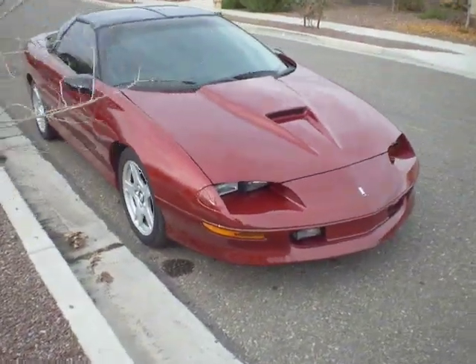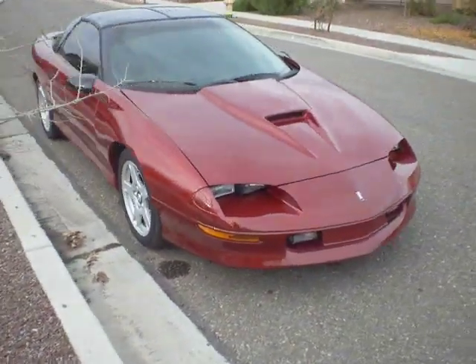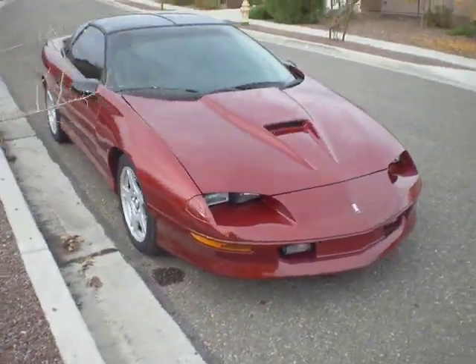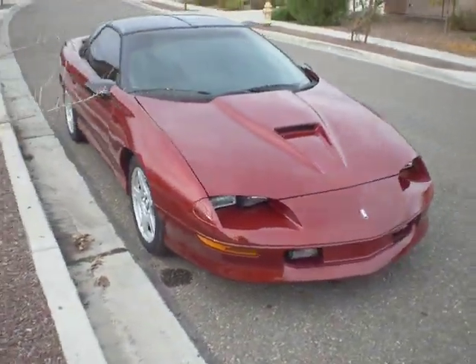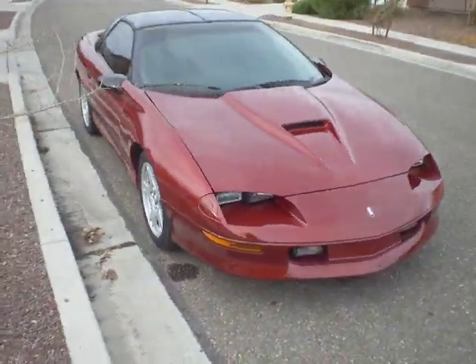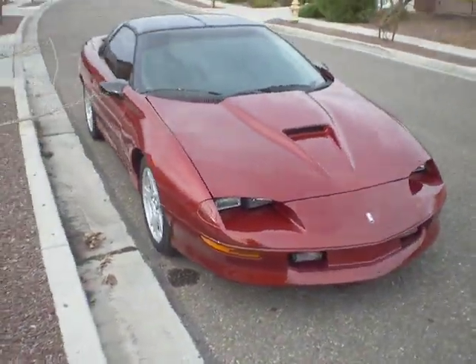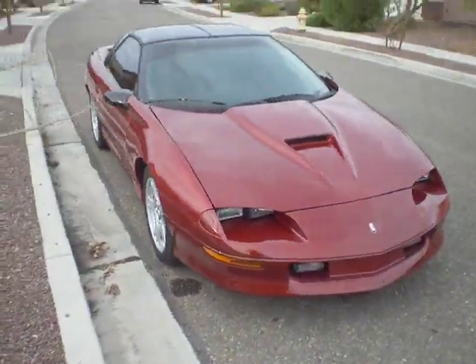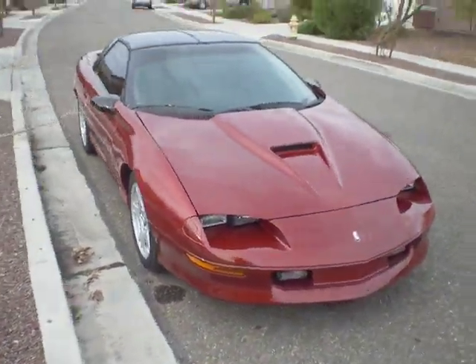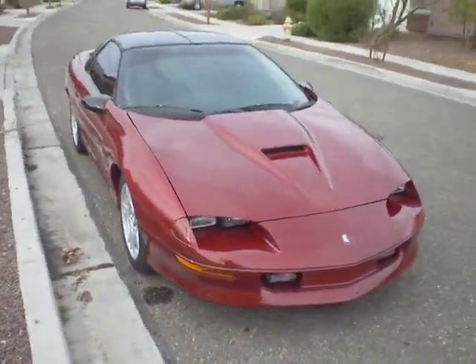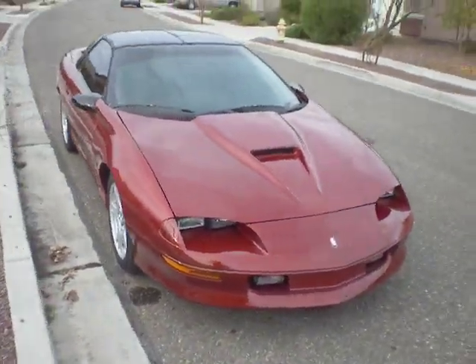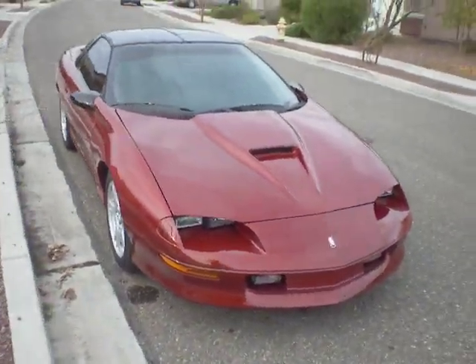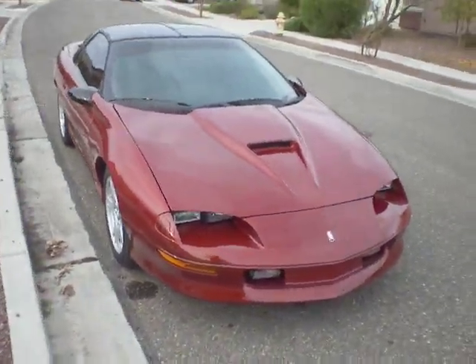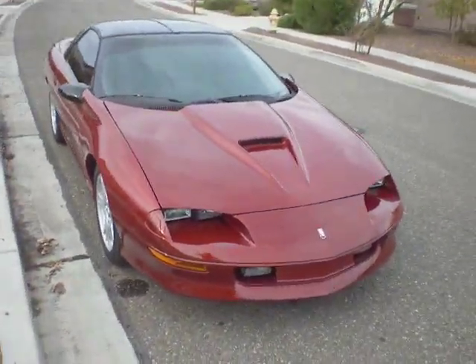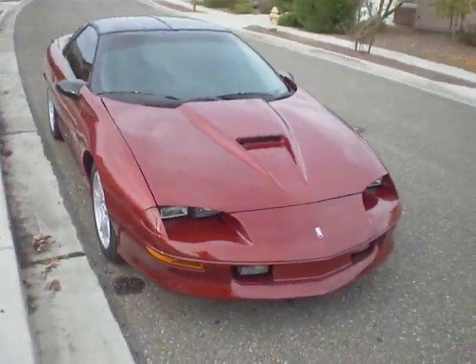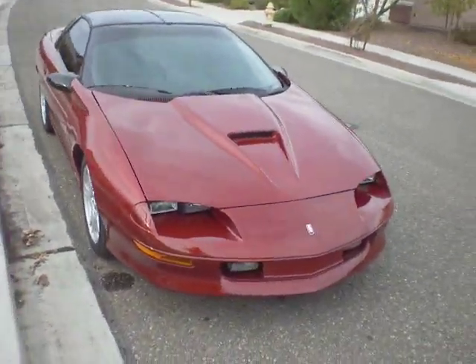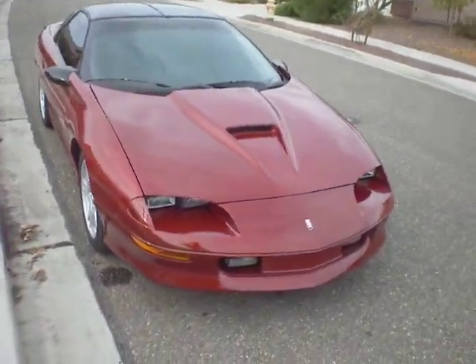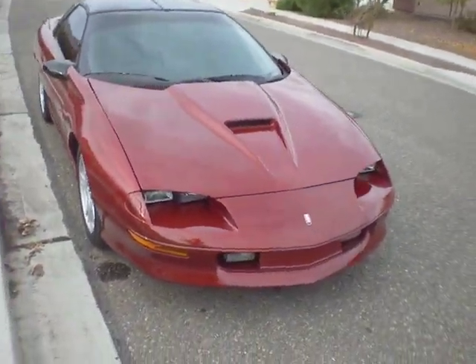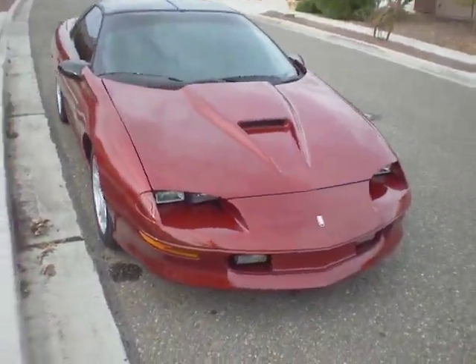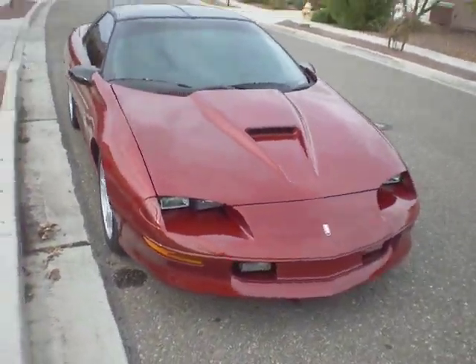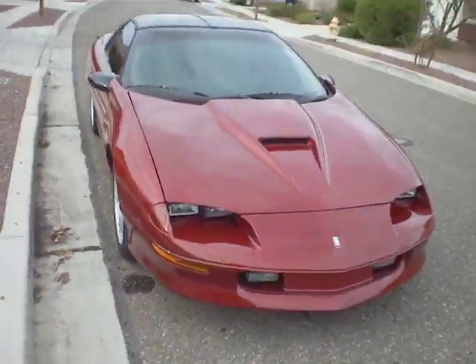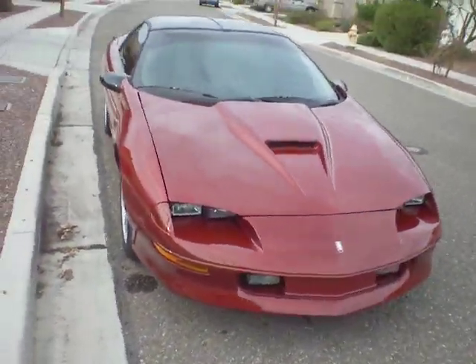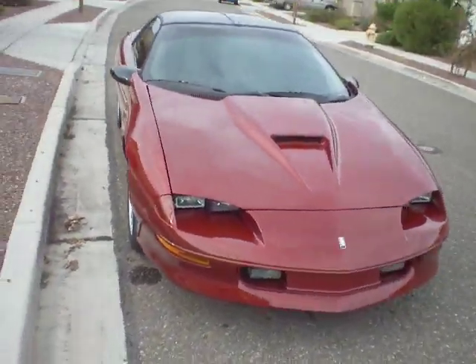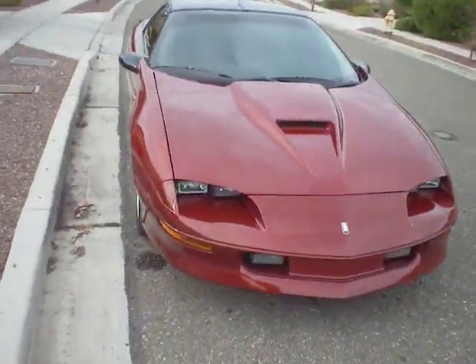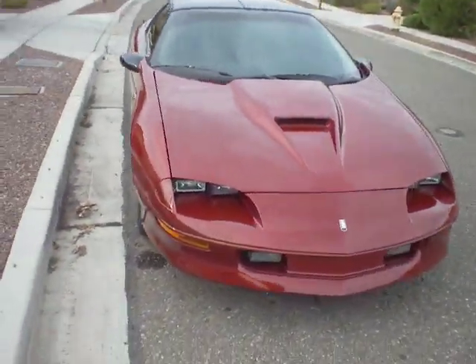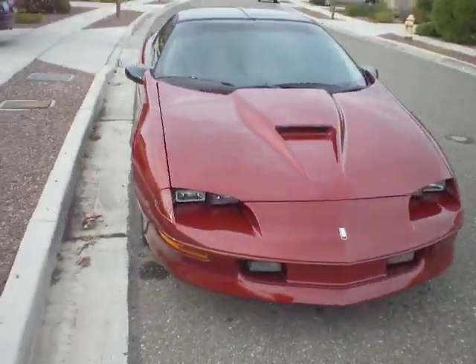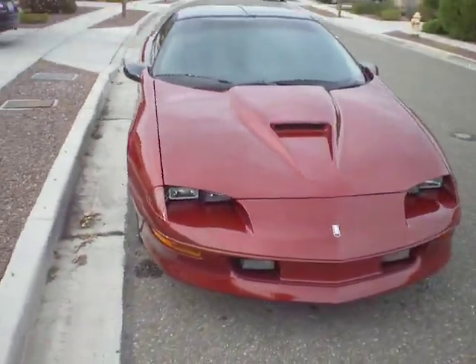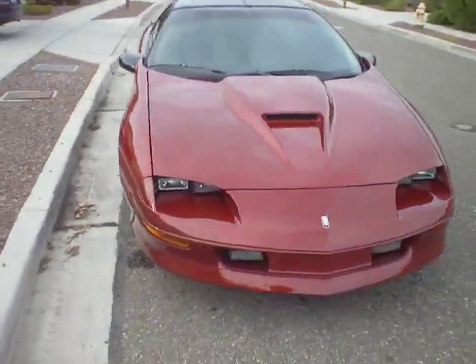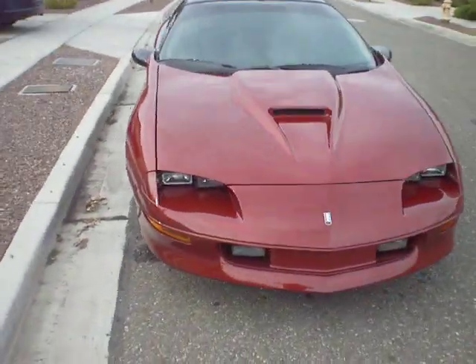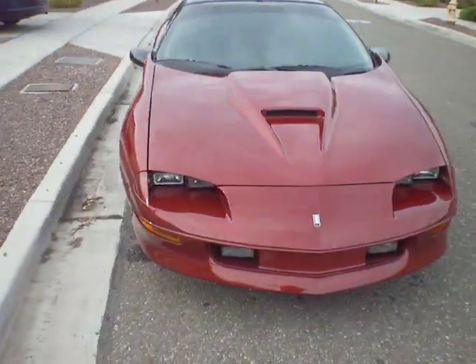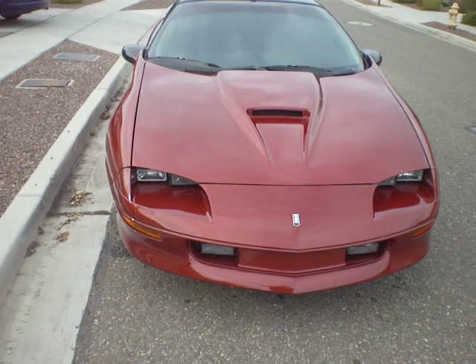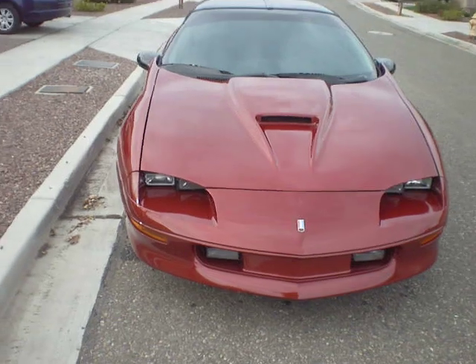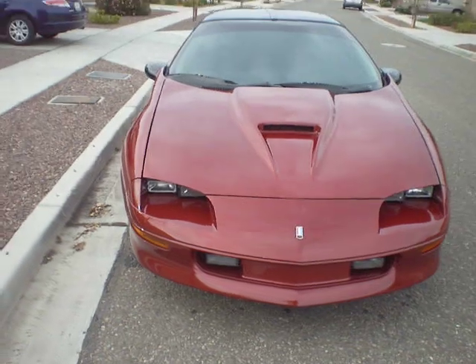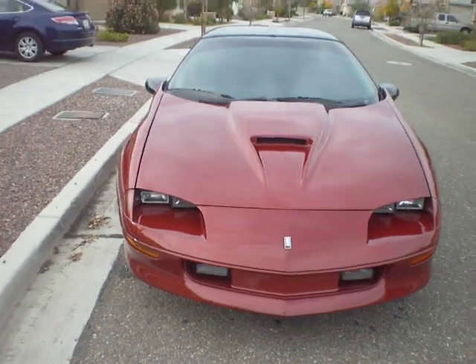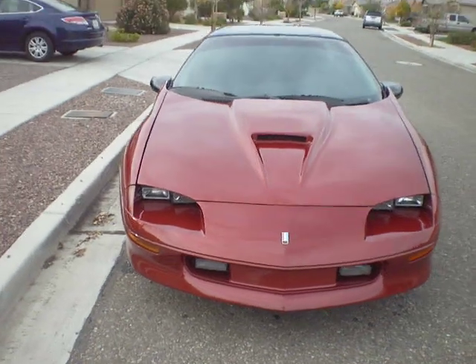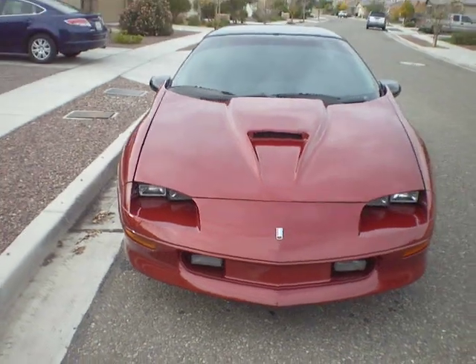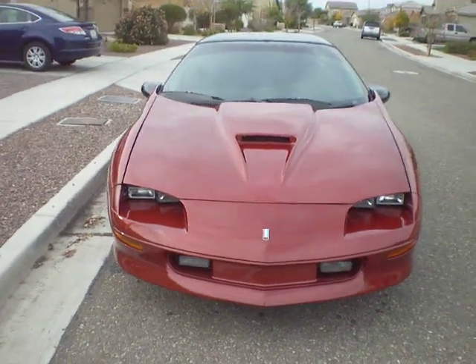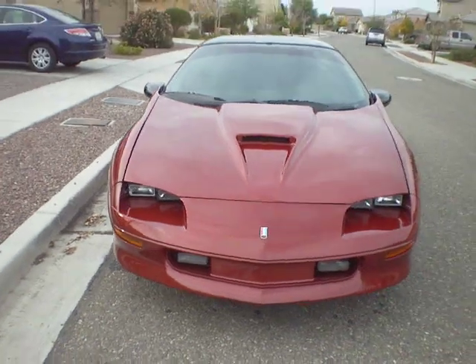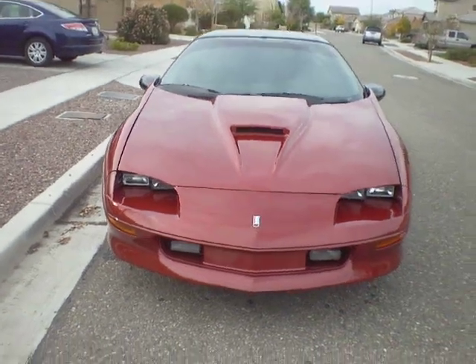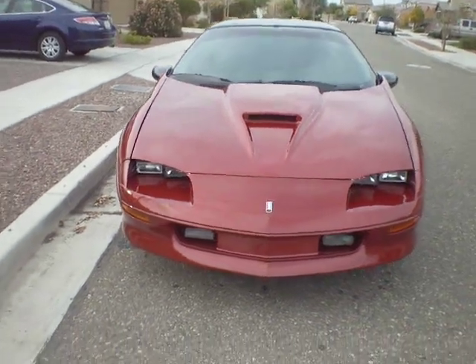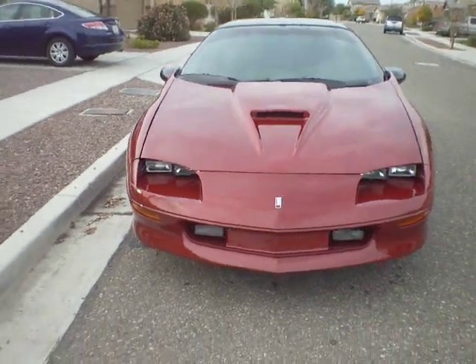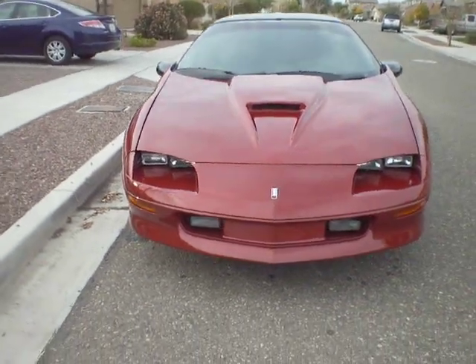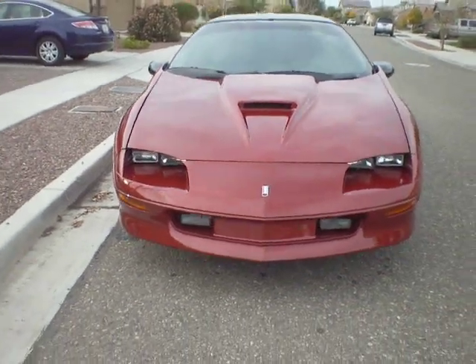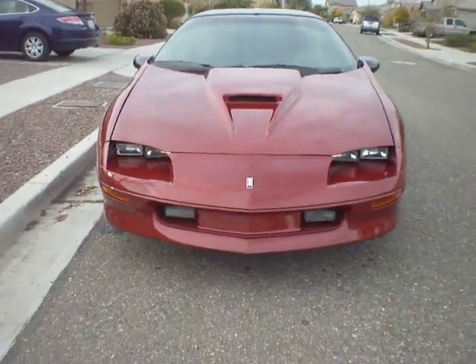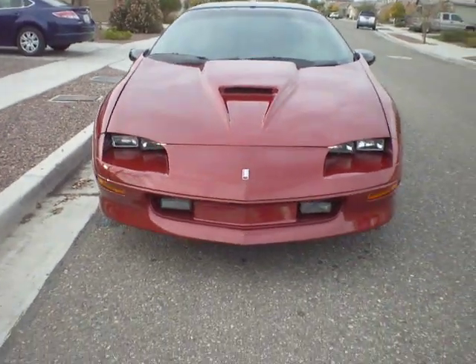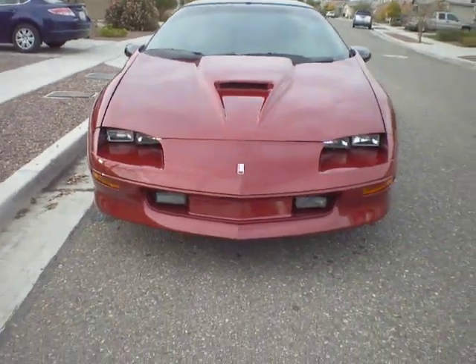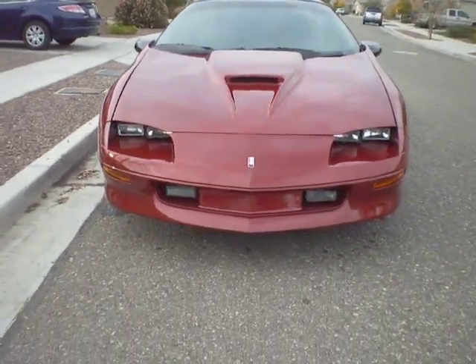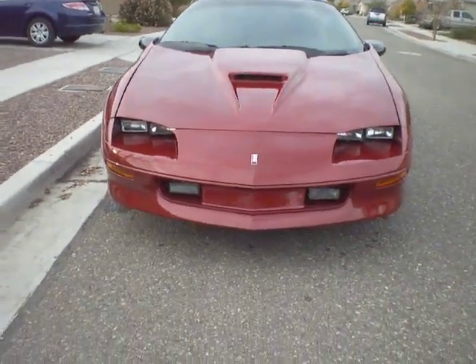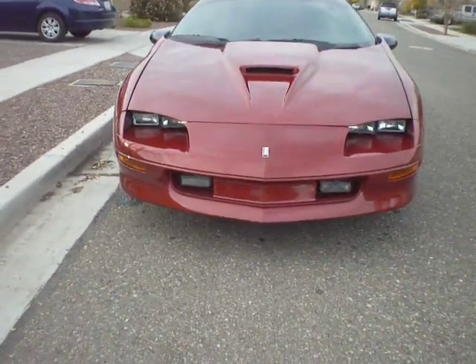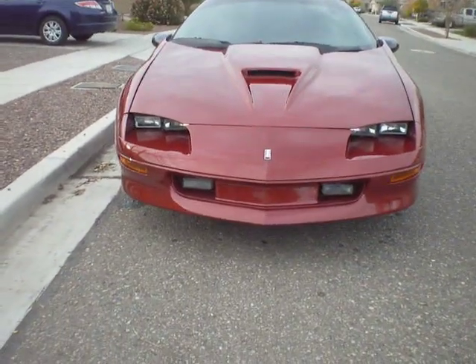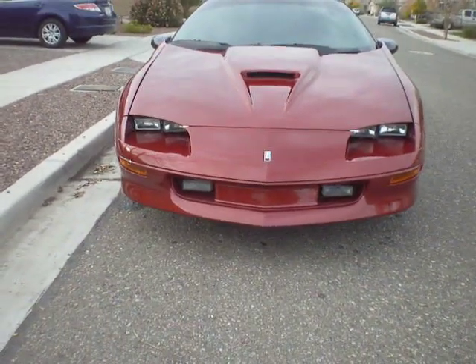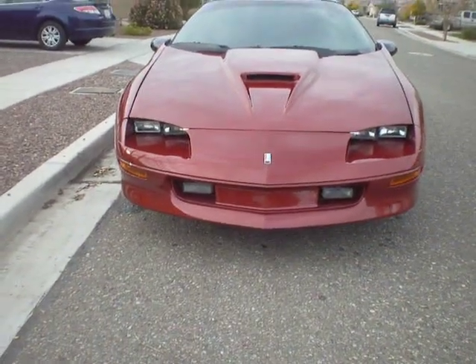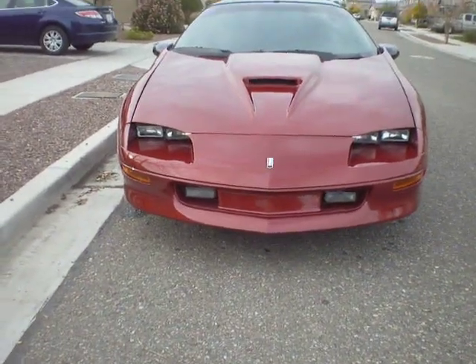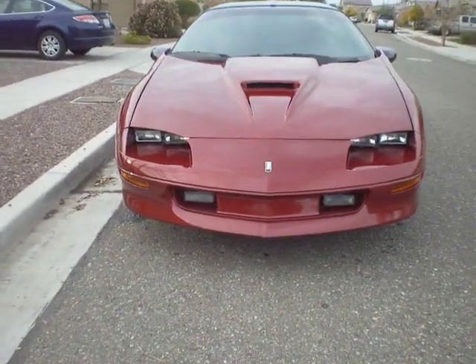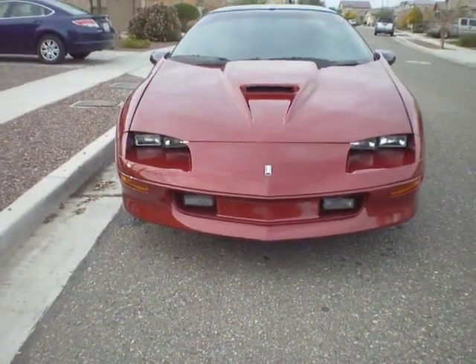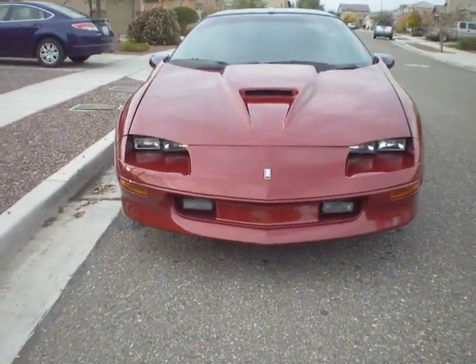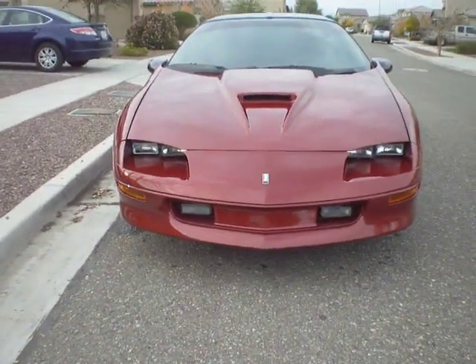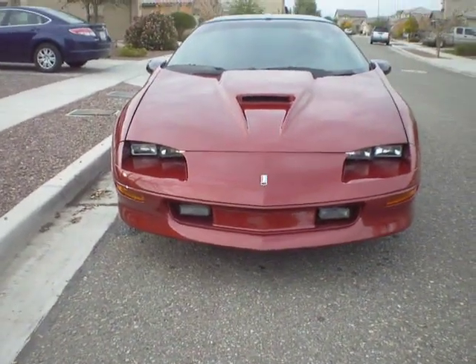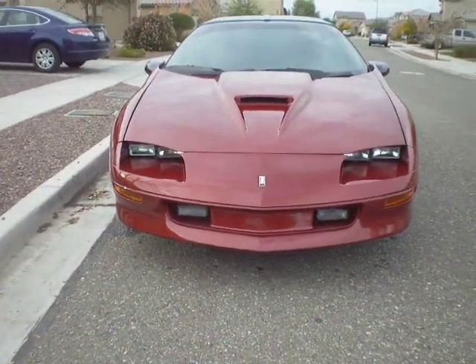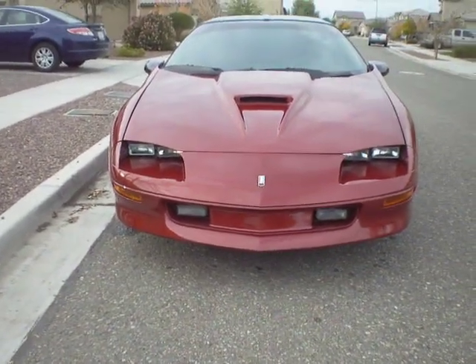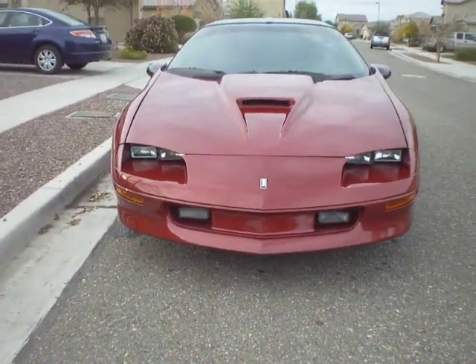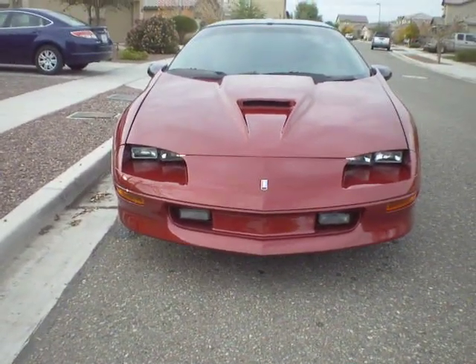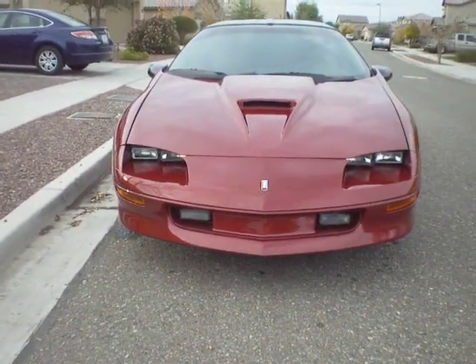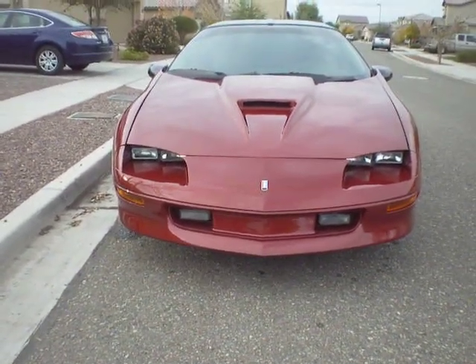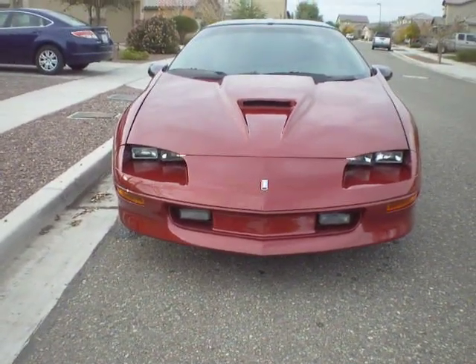It's got an SS fiberglass hood on it. I think those are factory fog lights. I'm not sure if that's the factory front bumper or not.